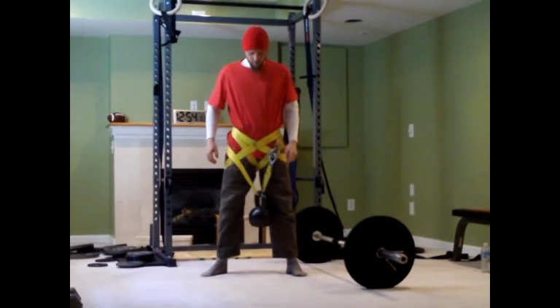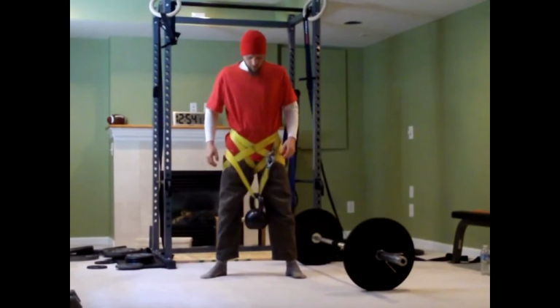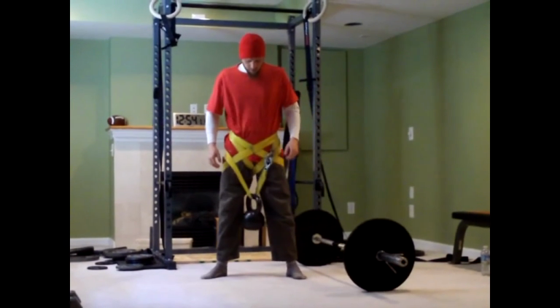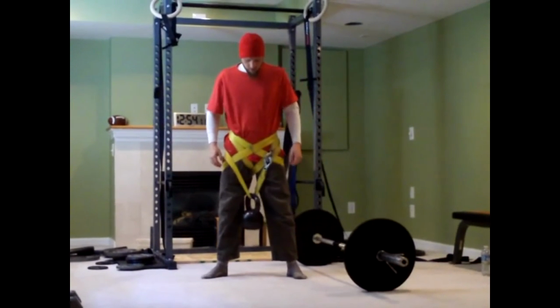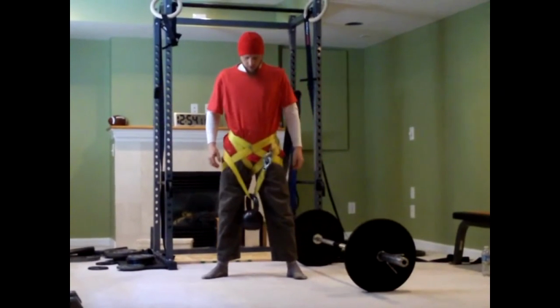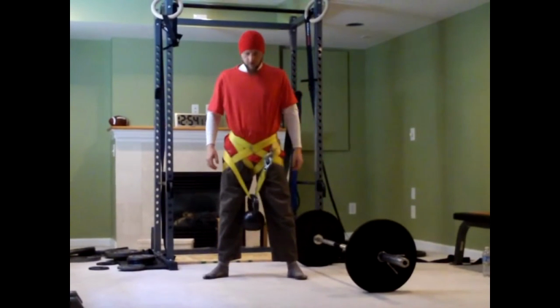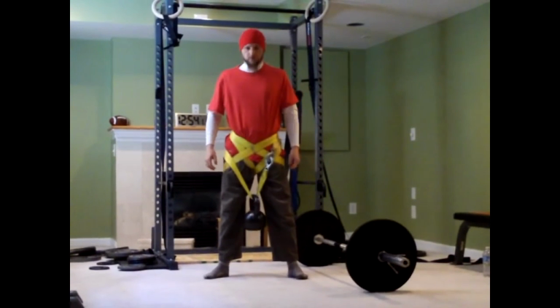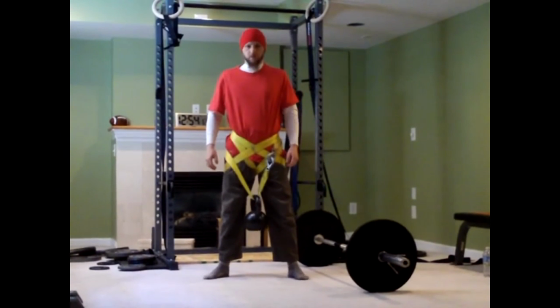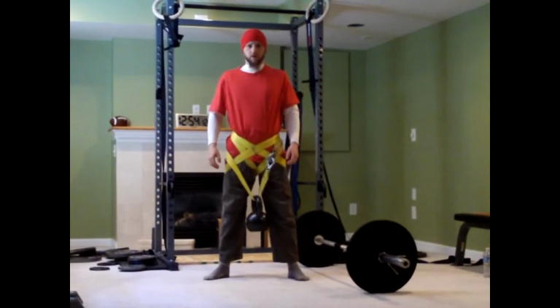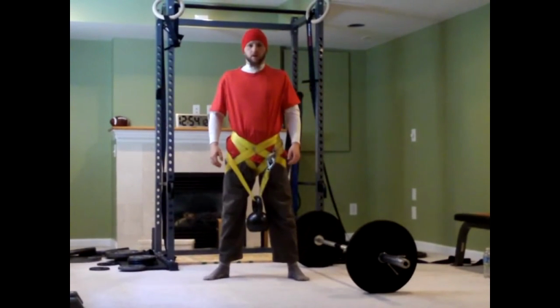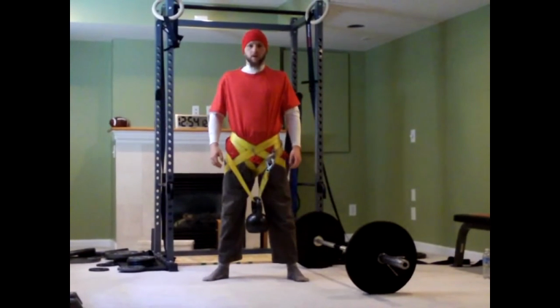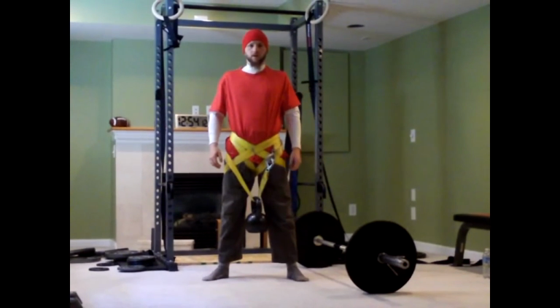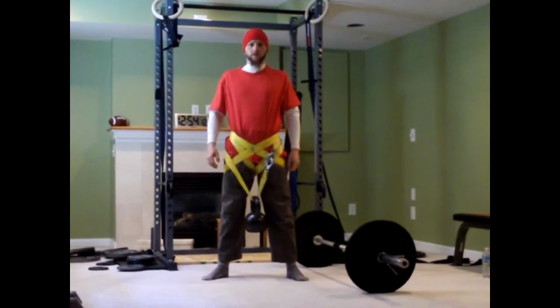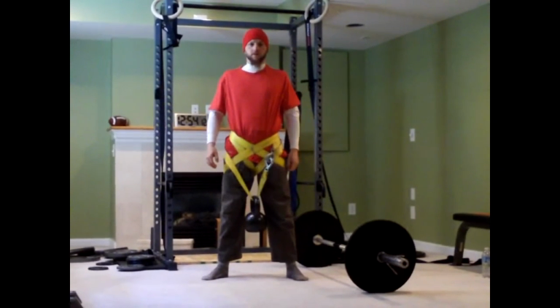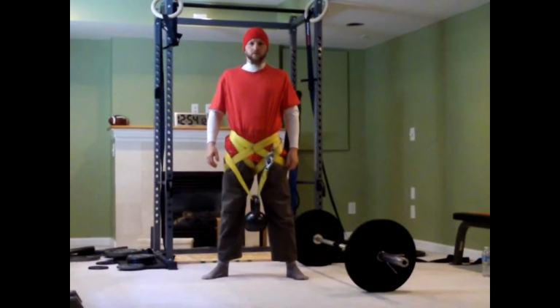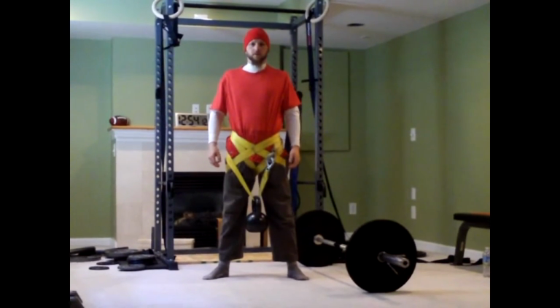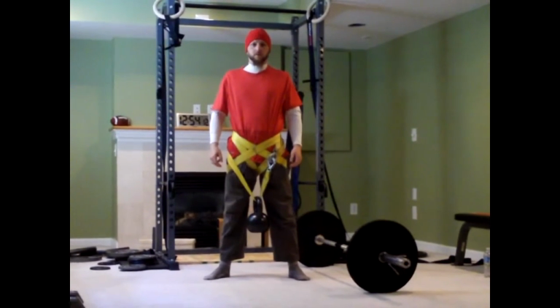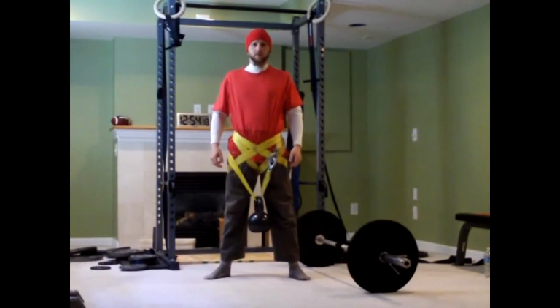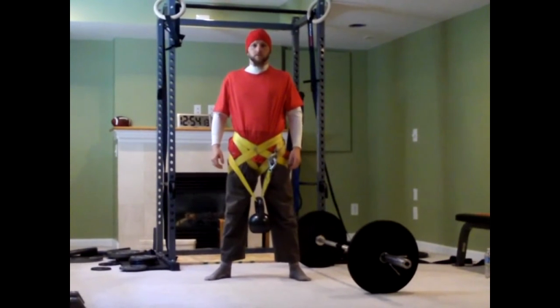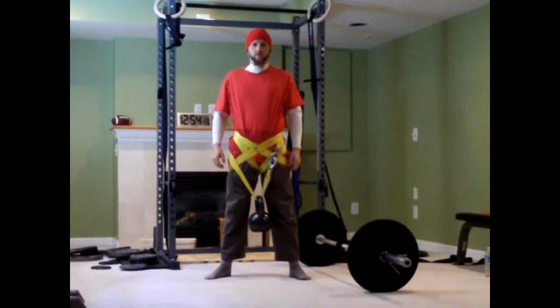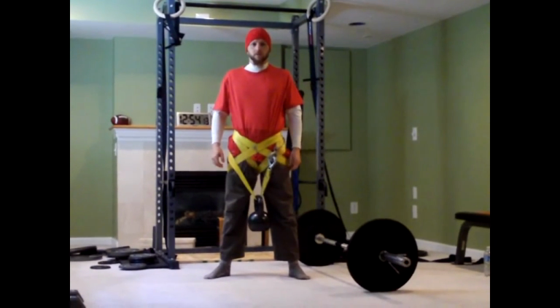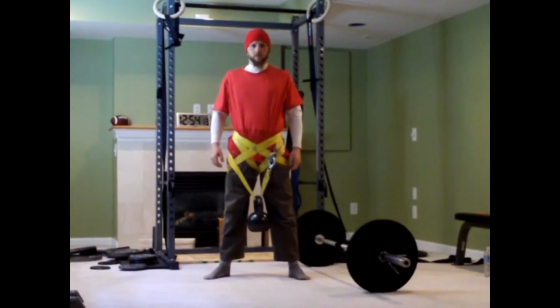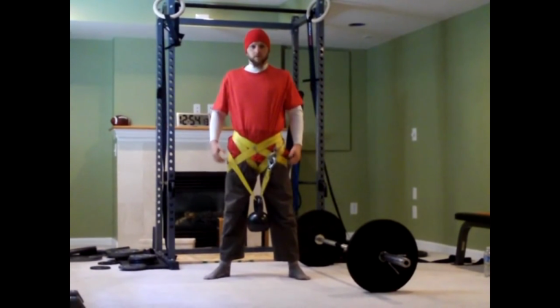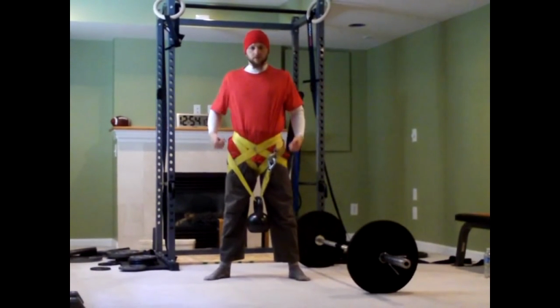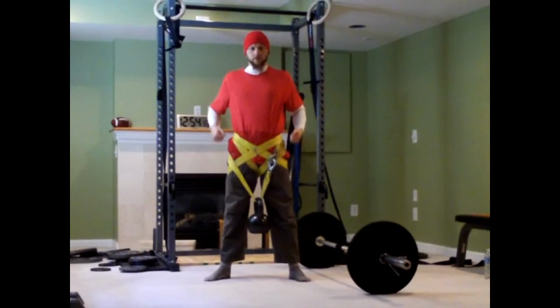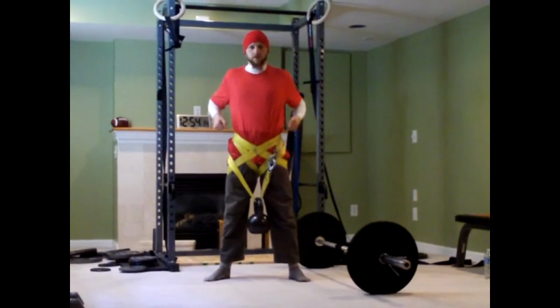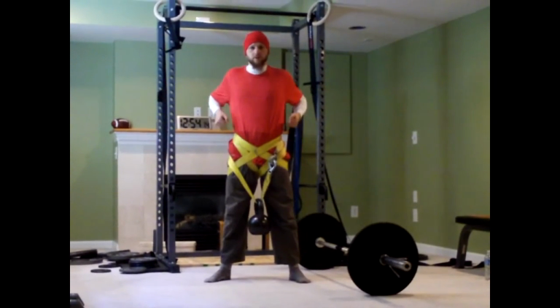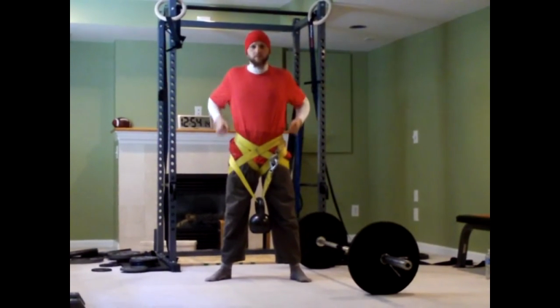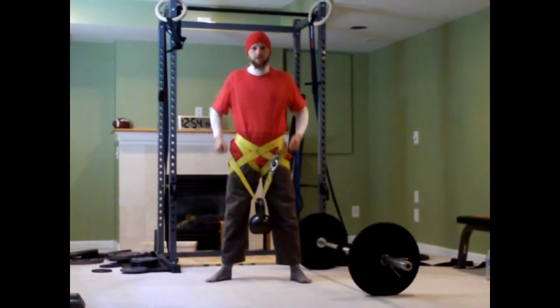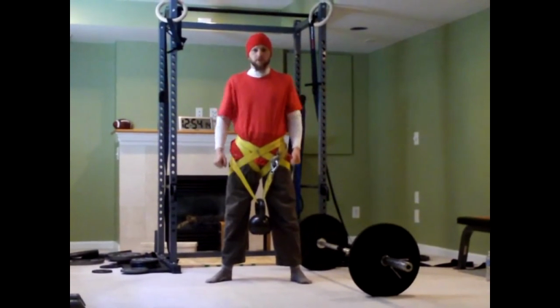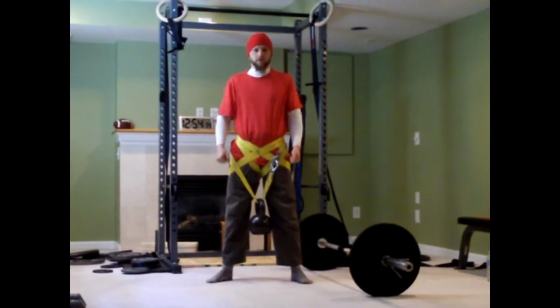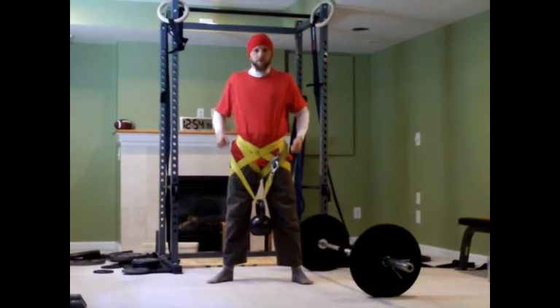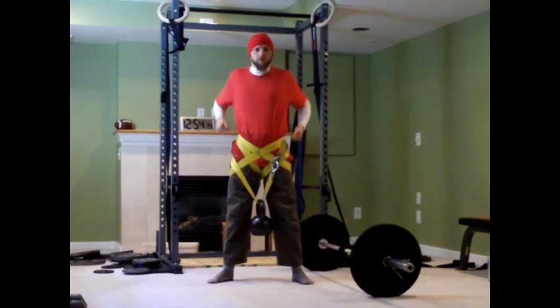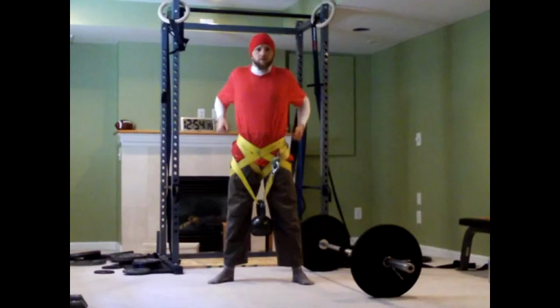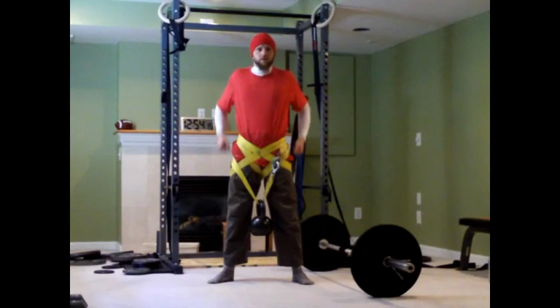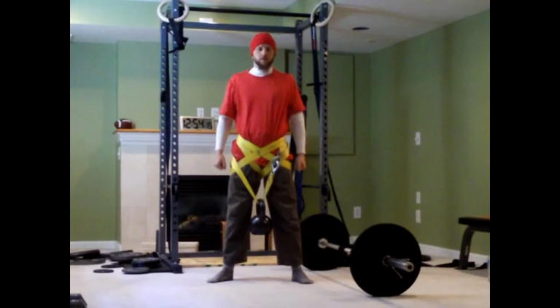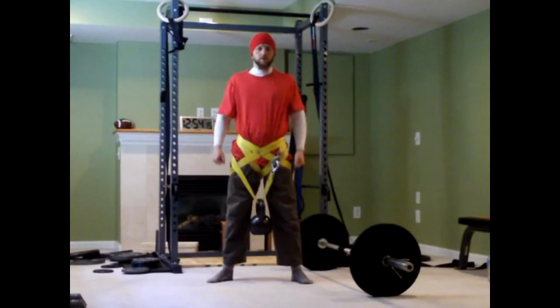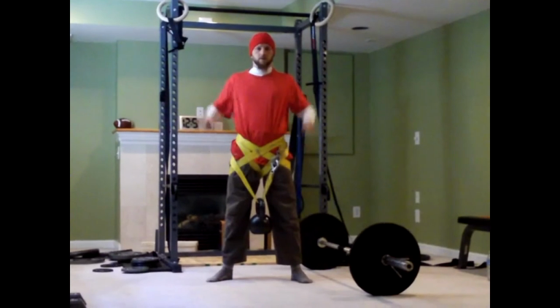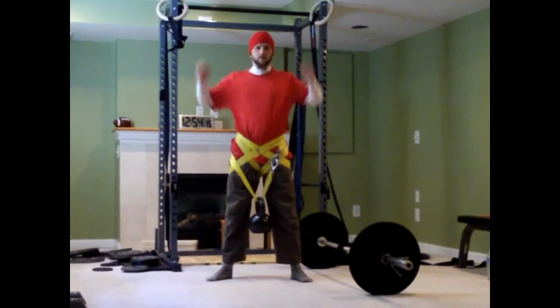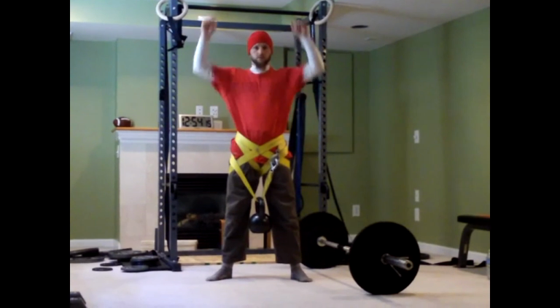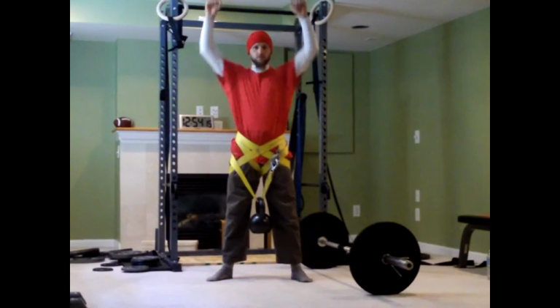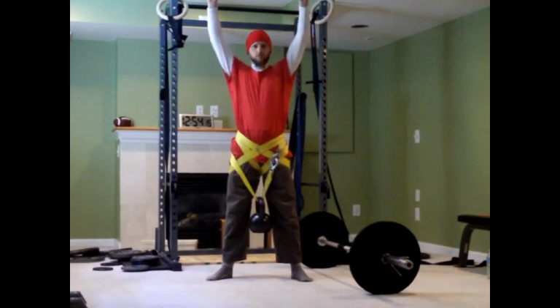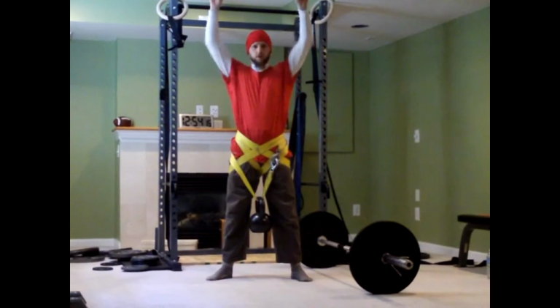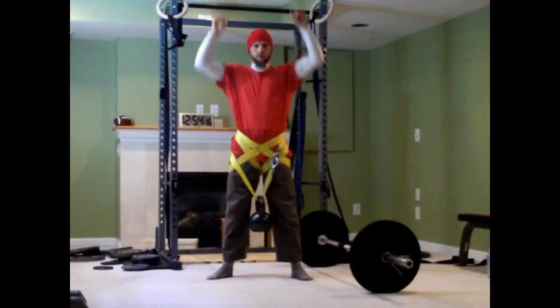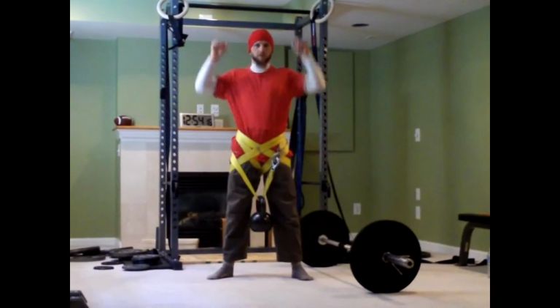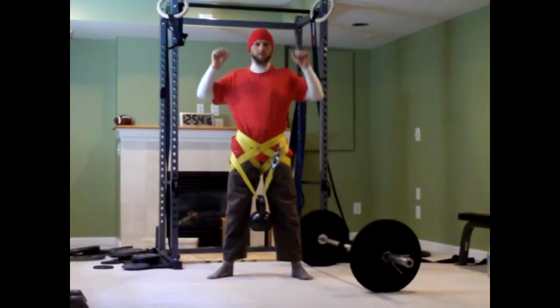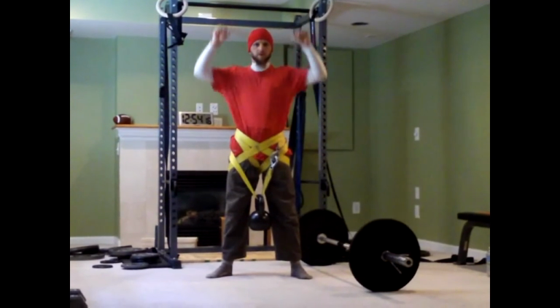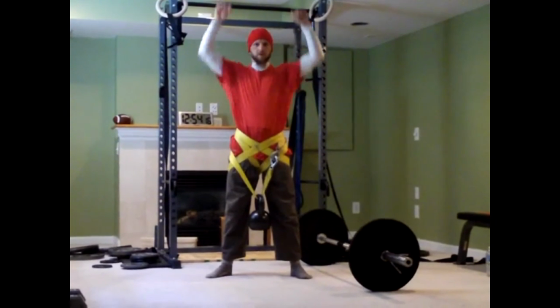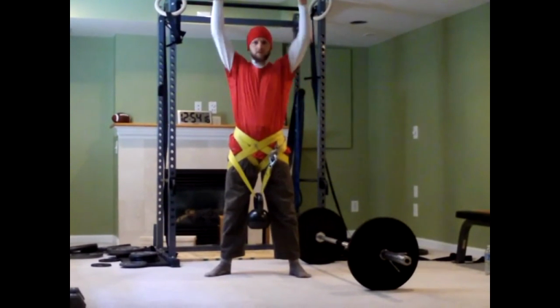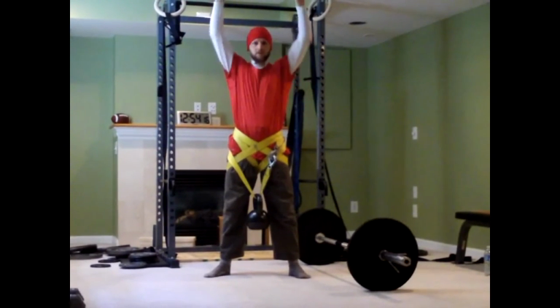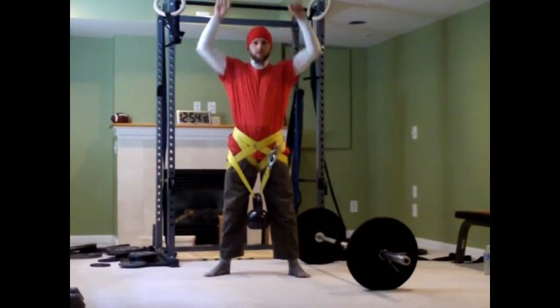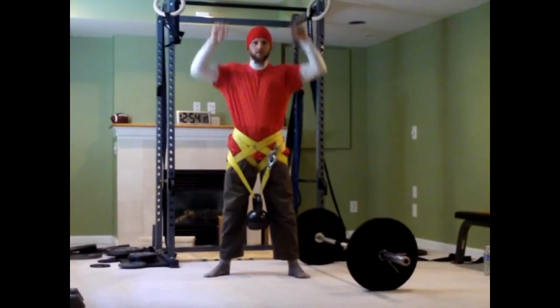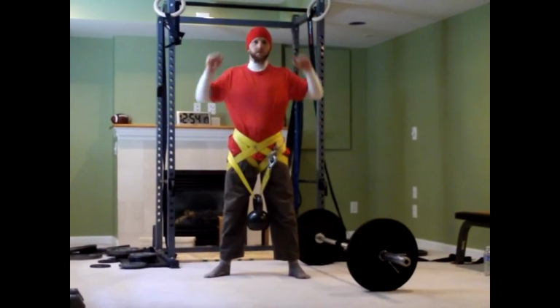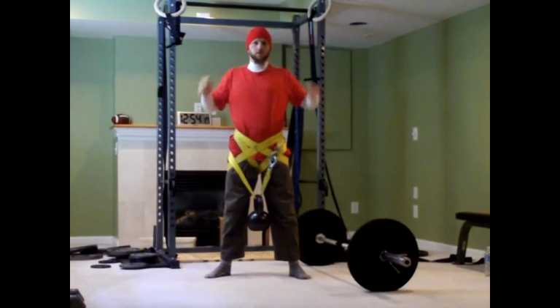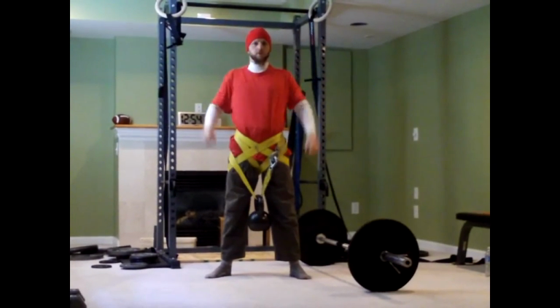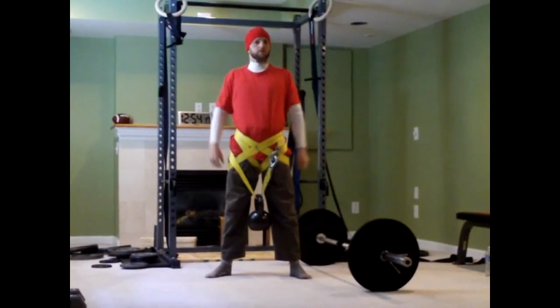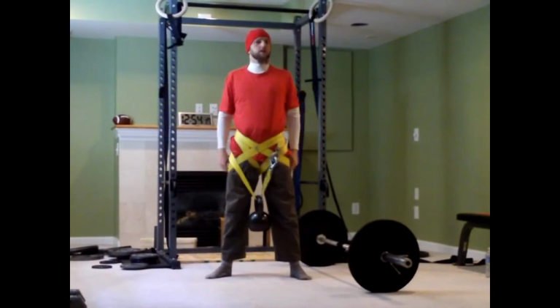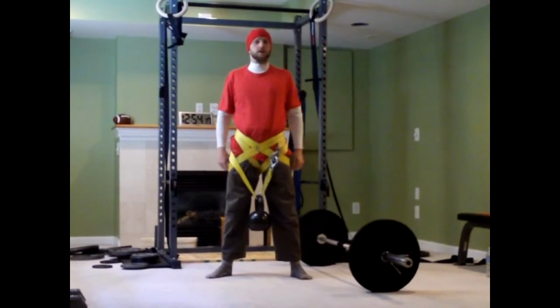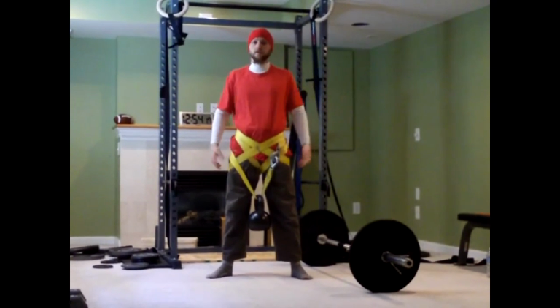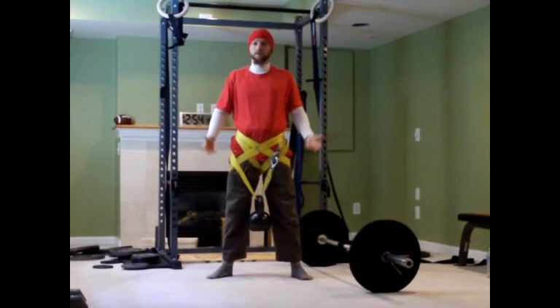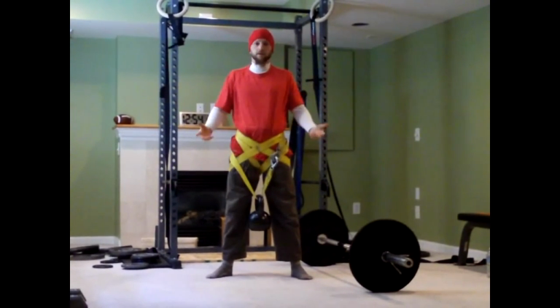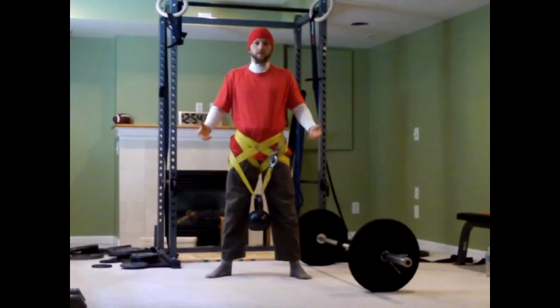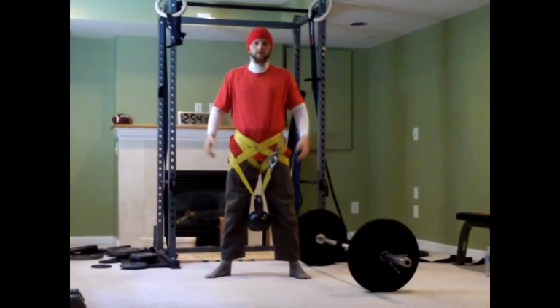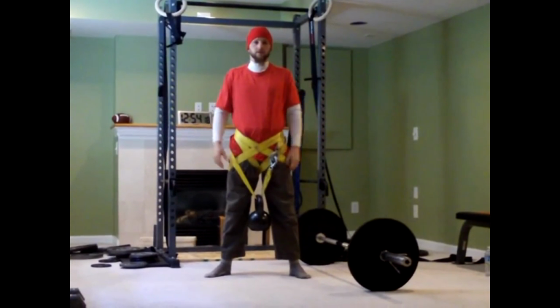Gives me a harness for dips, for pull-ups, for anything else.